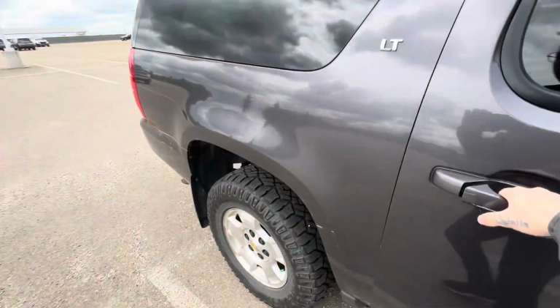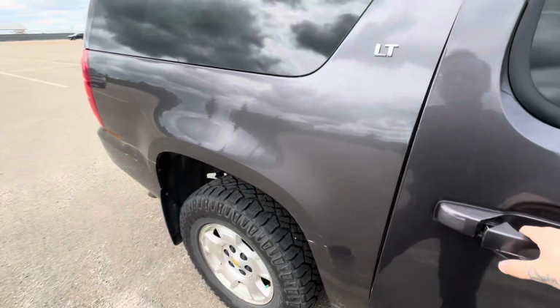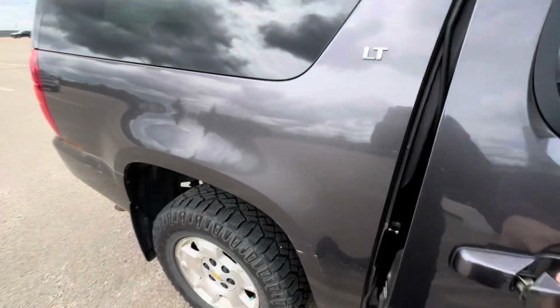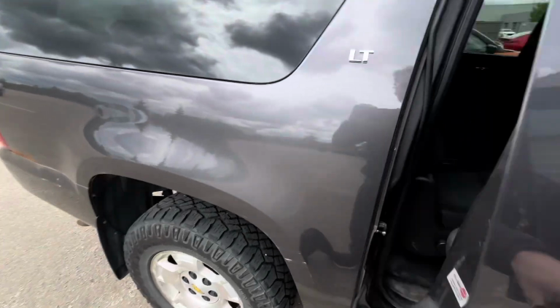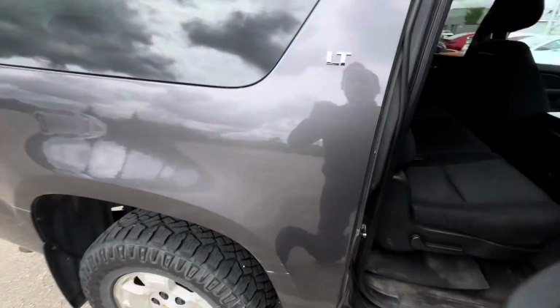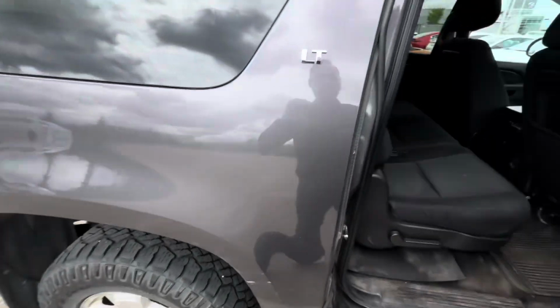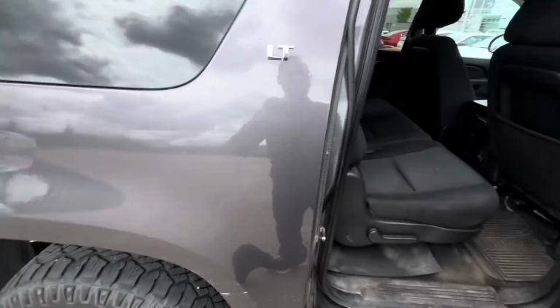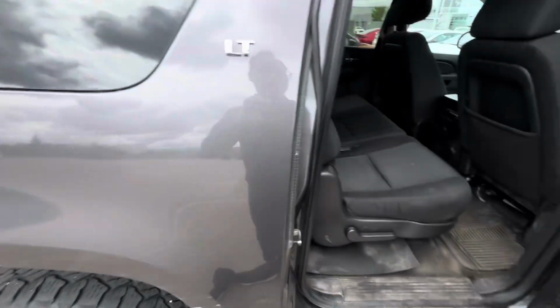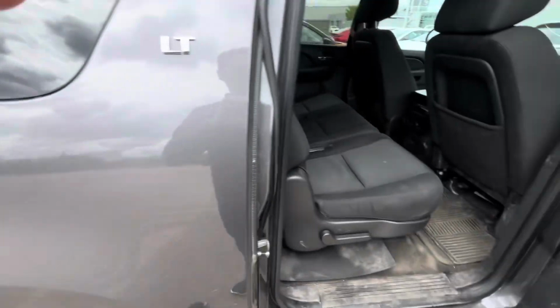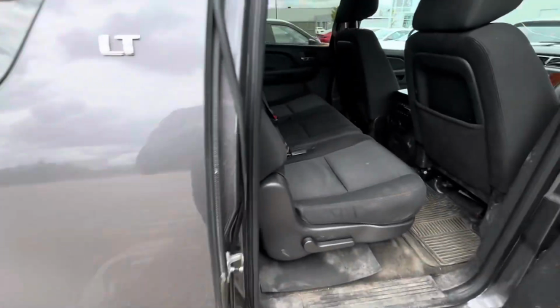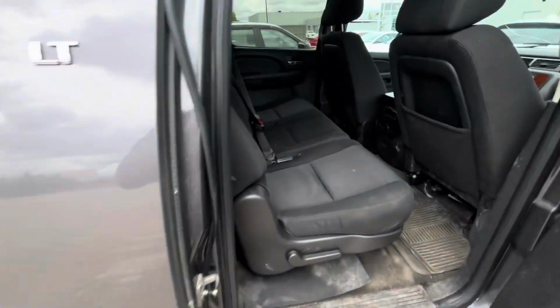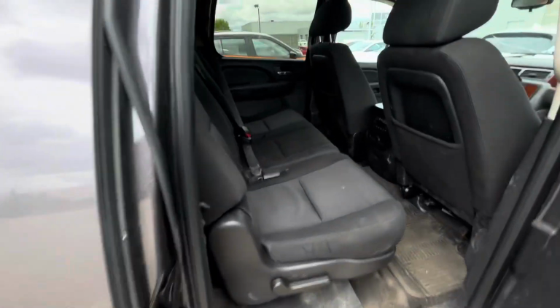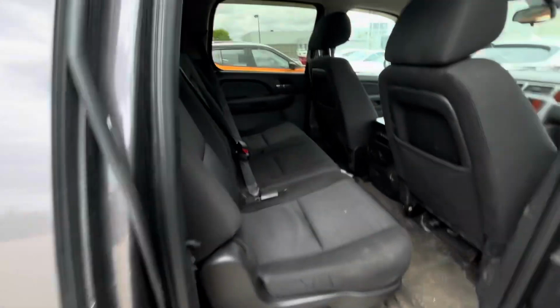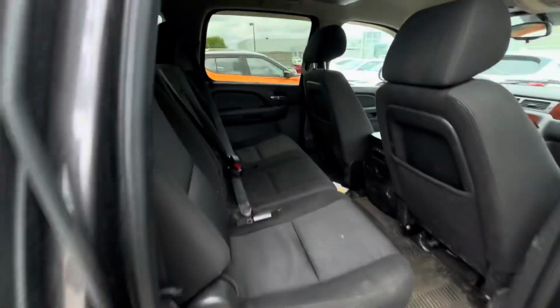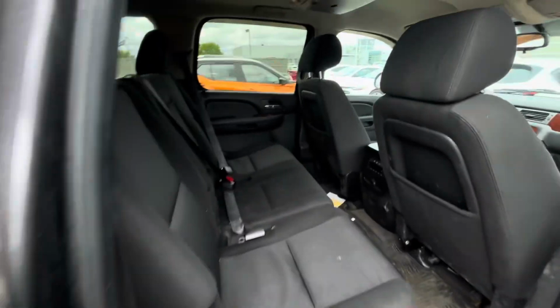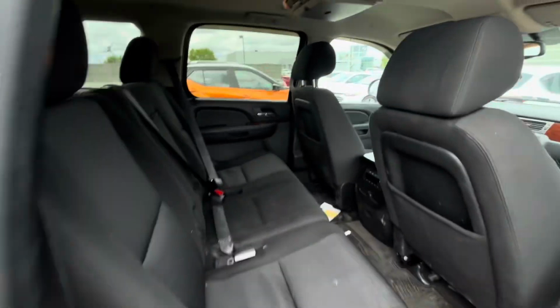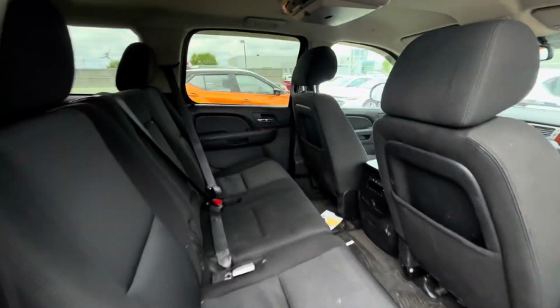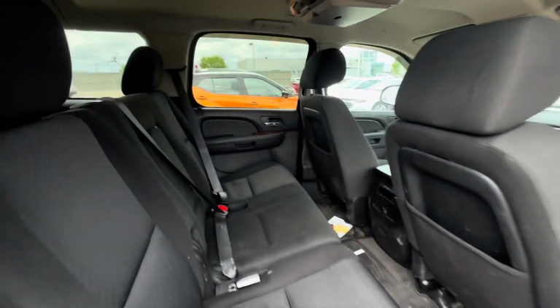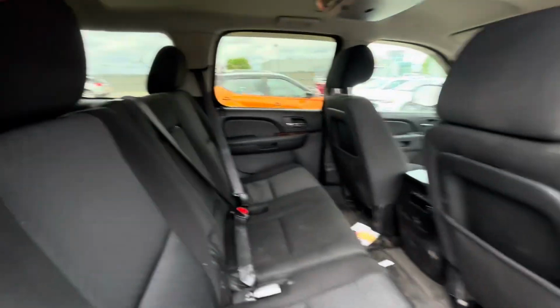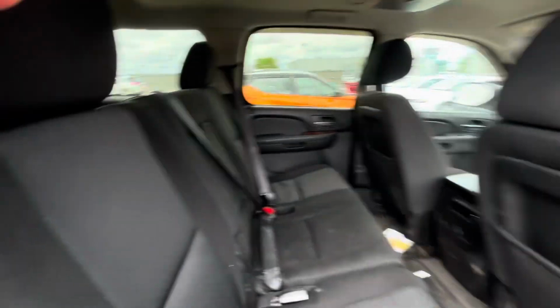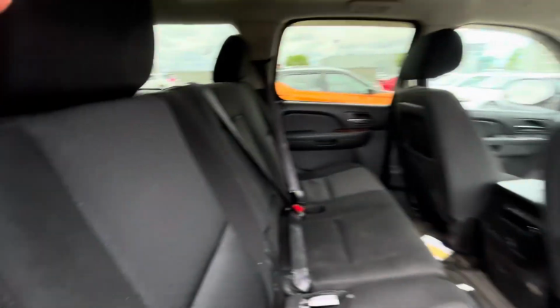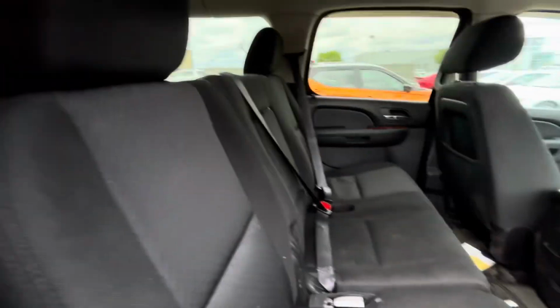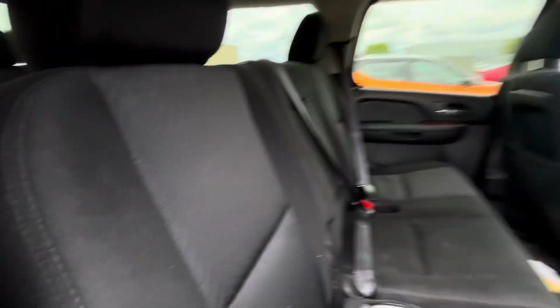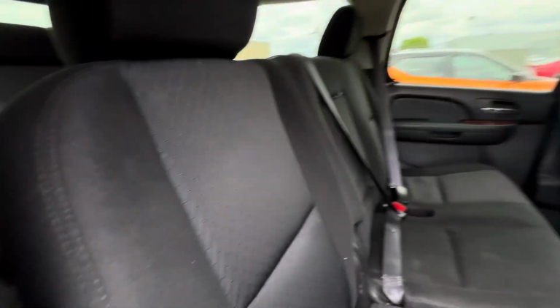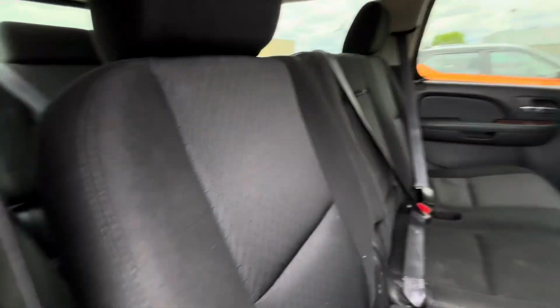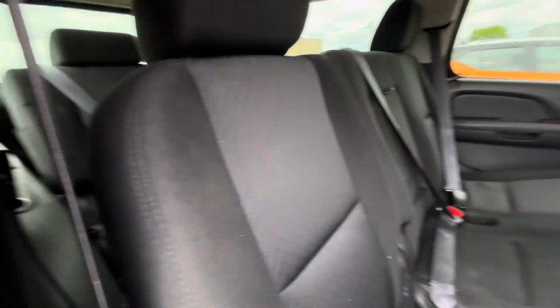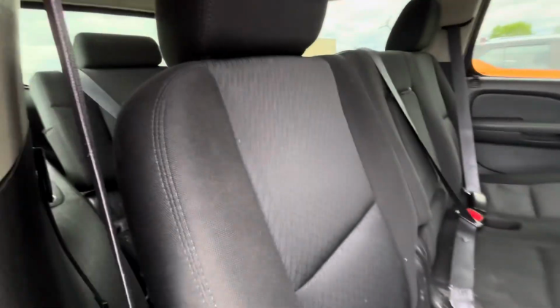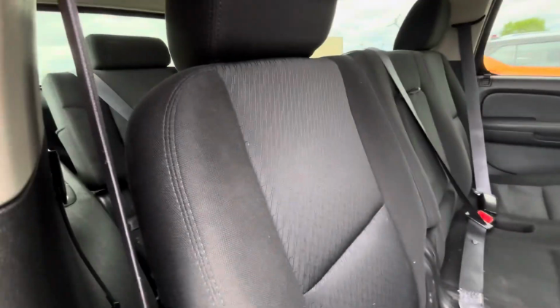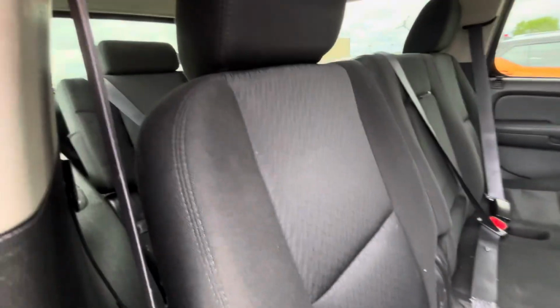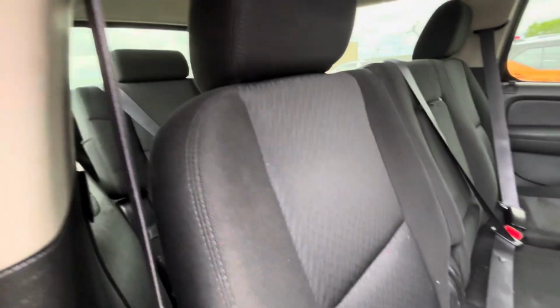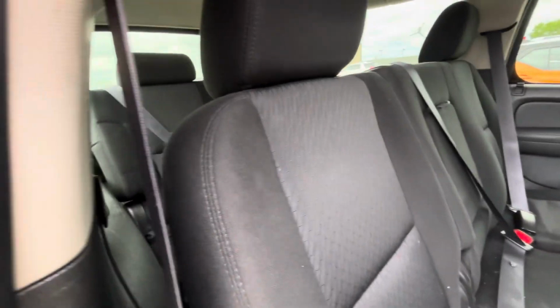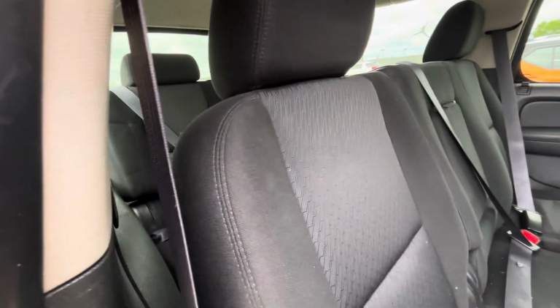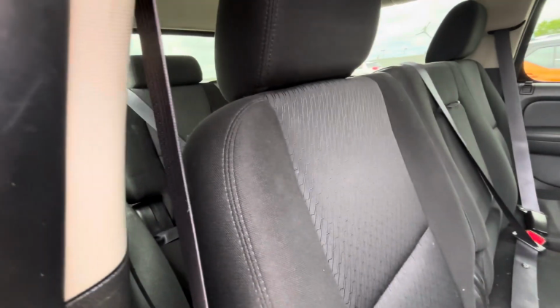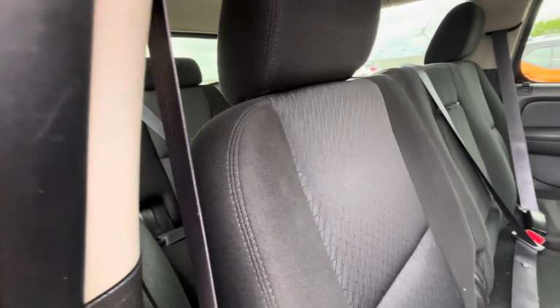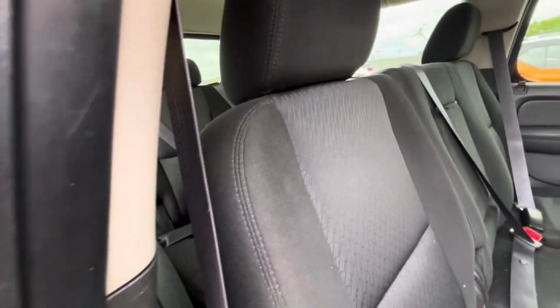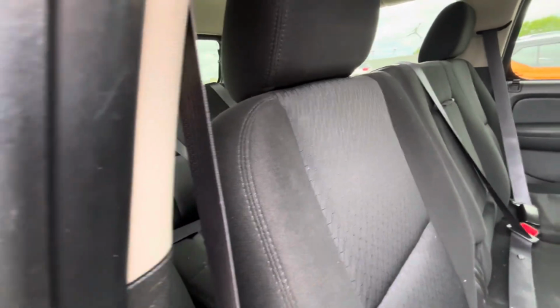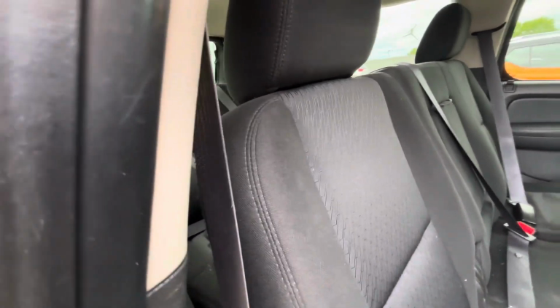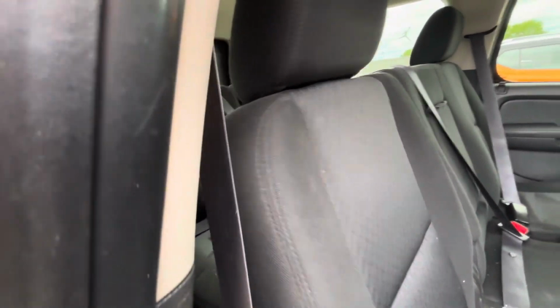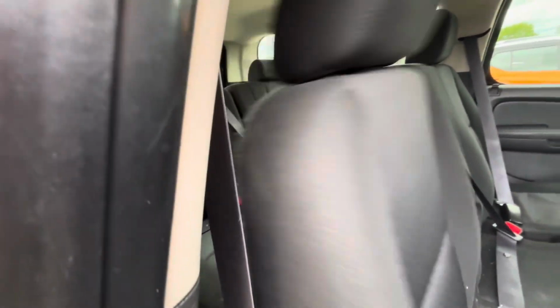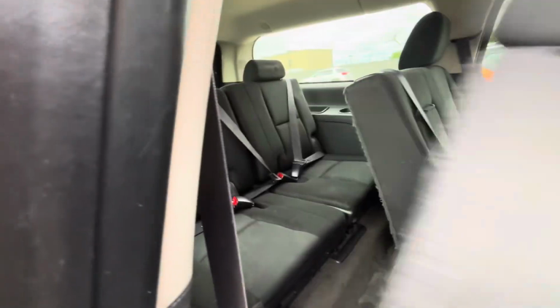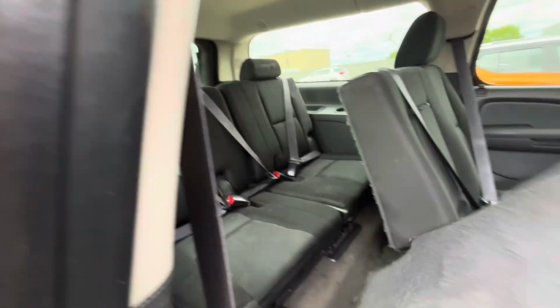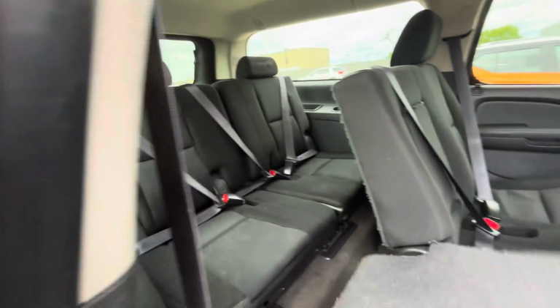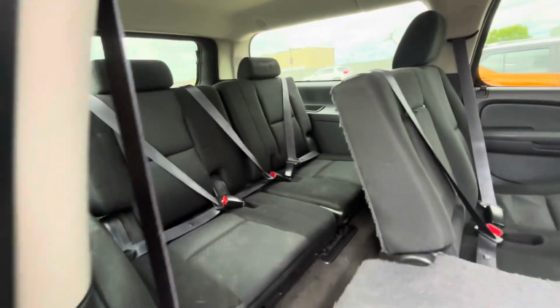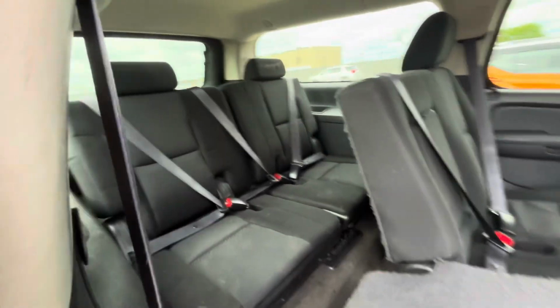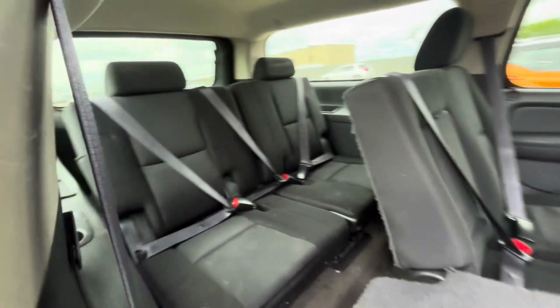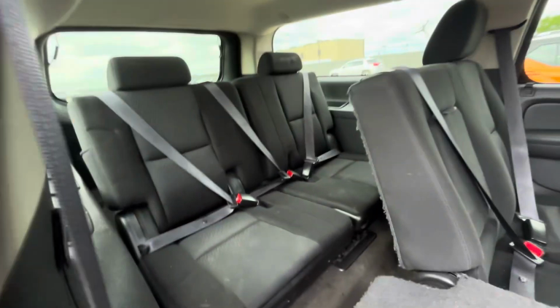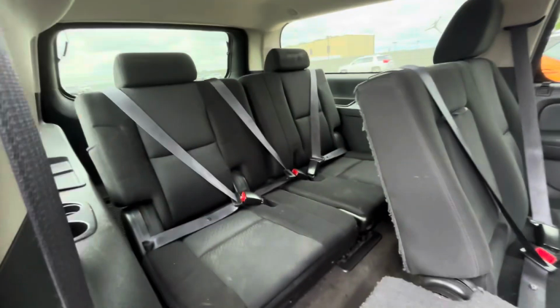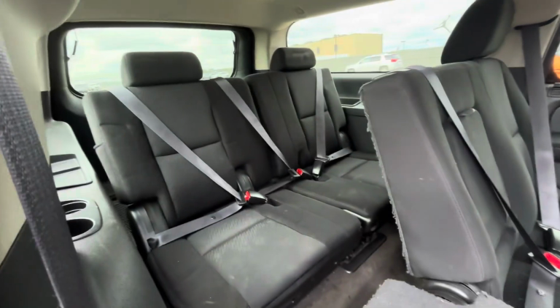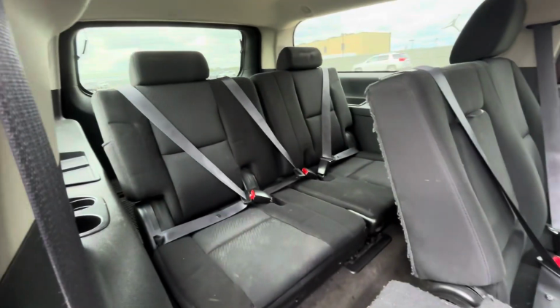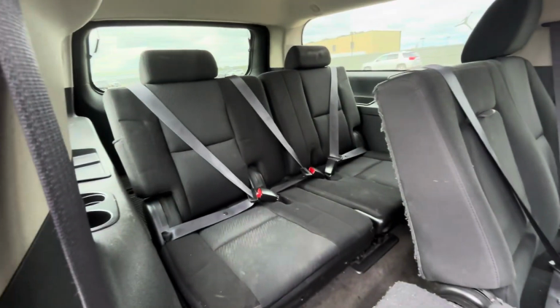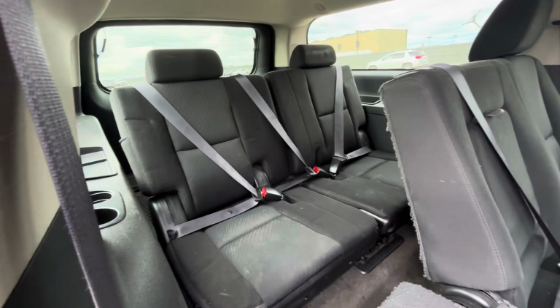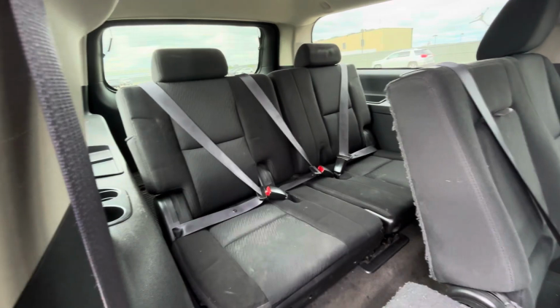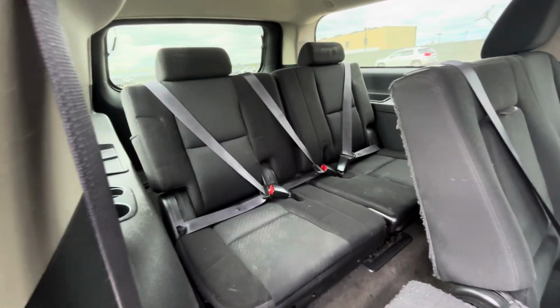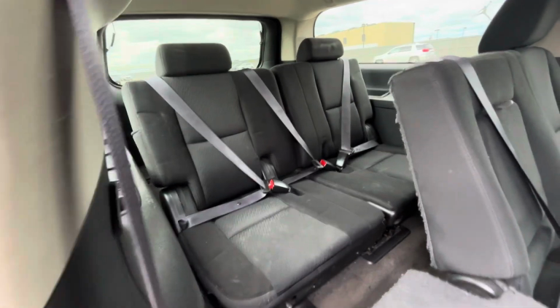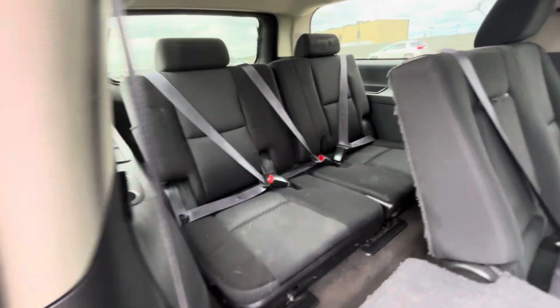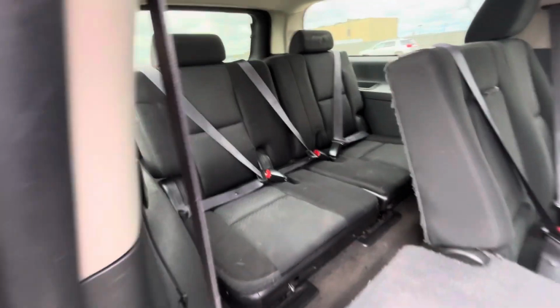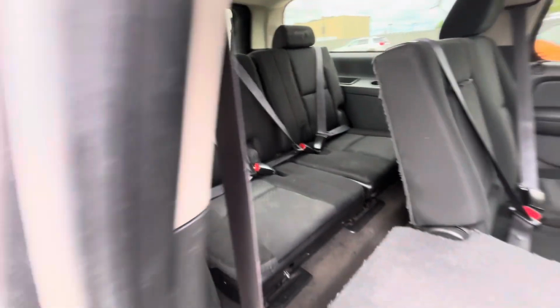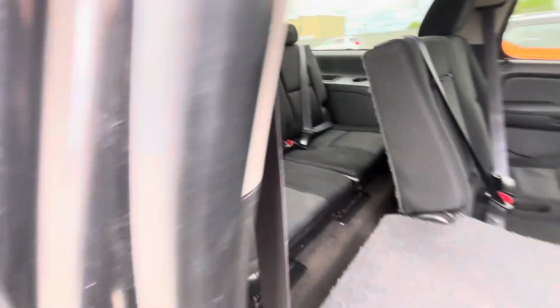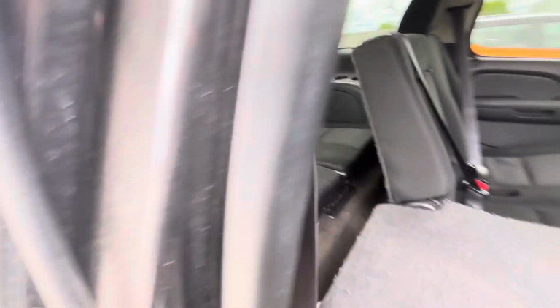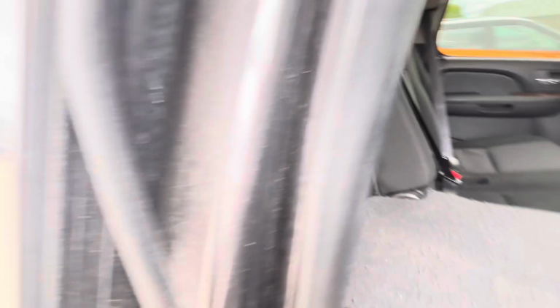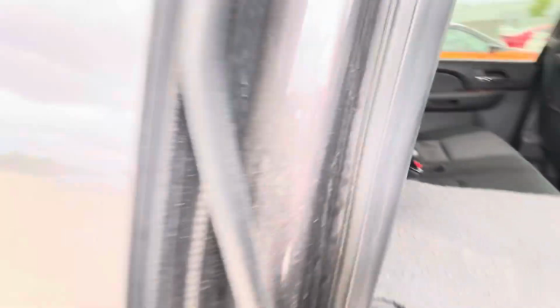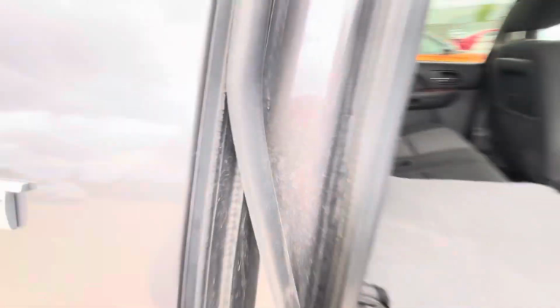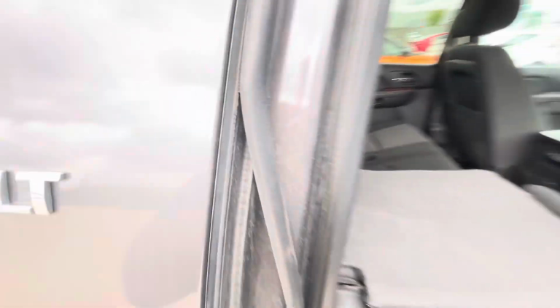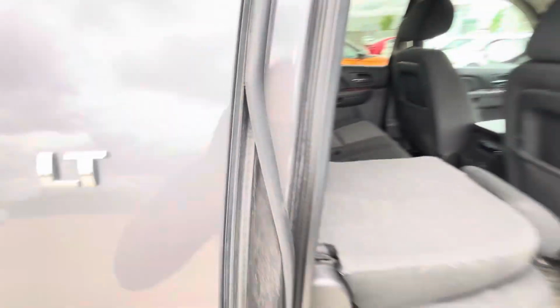Let's take a look at the back seat here as well. Like I said, it still needs to be cleaned. There's that third row as well.